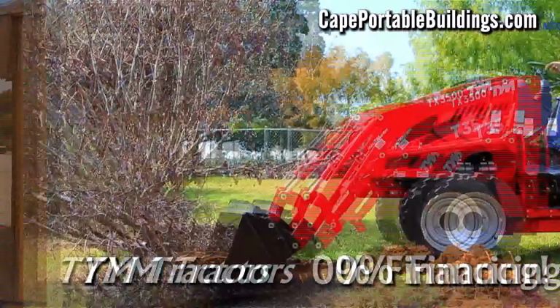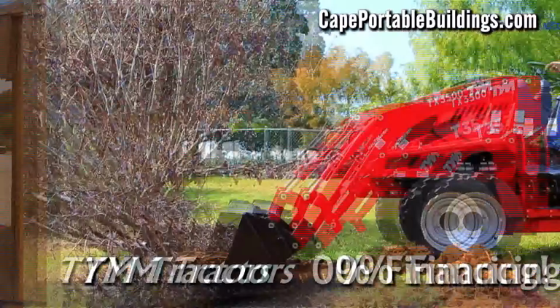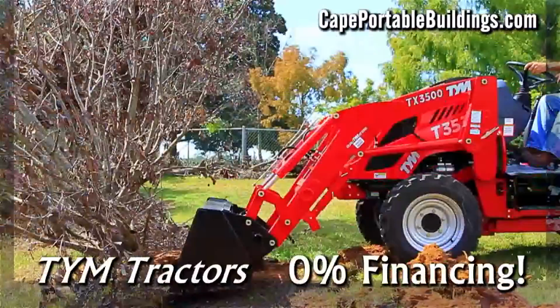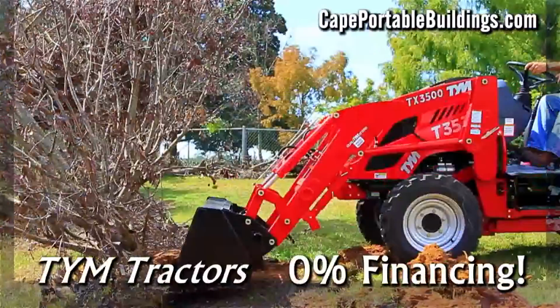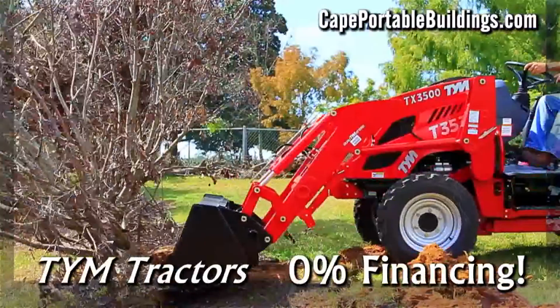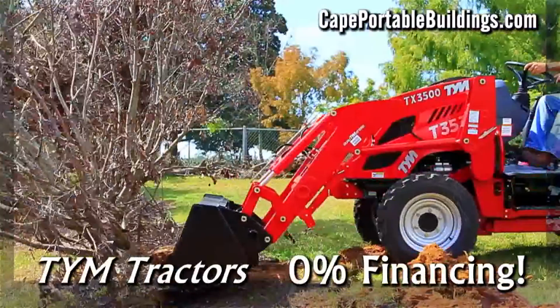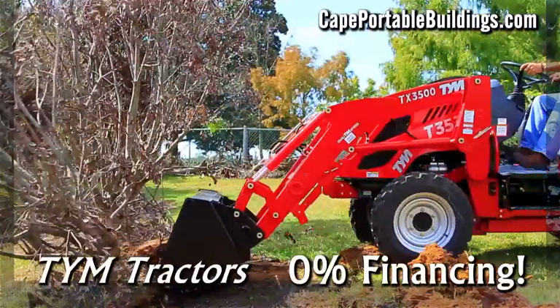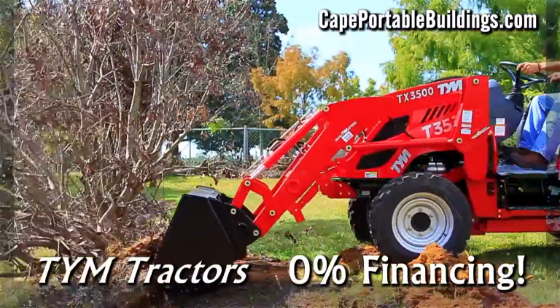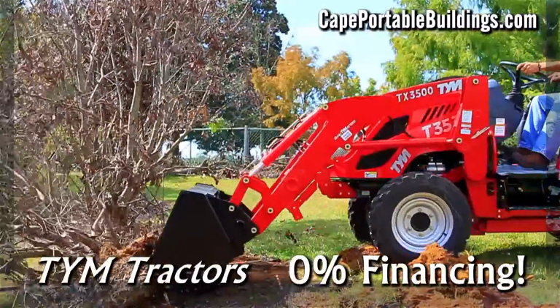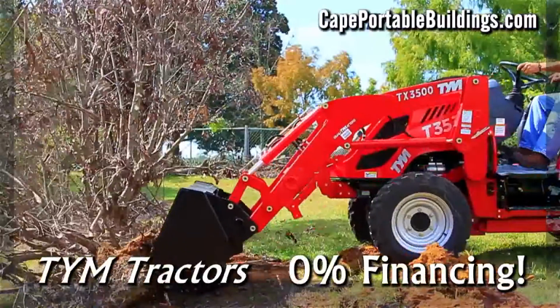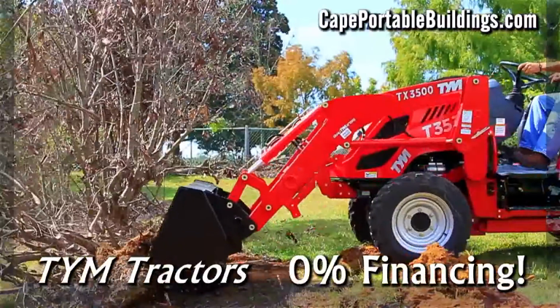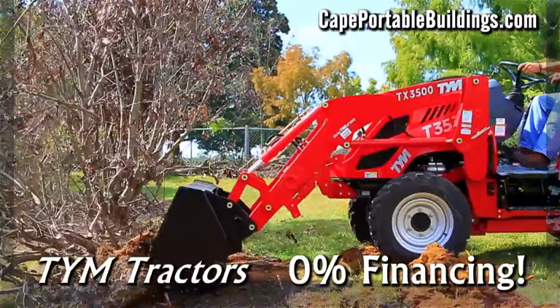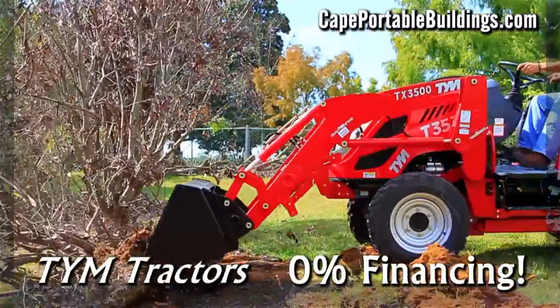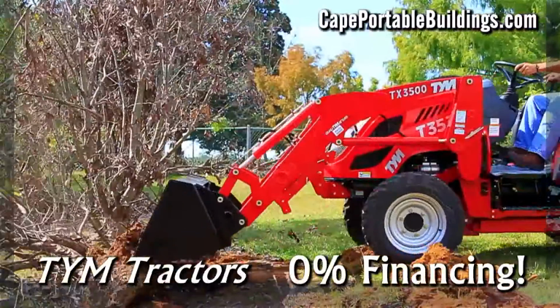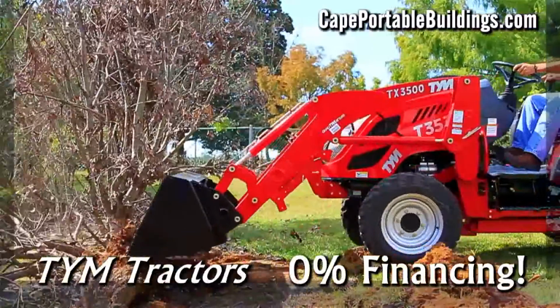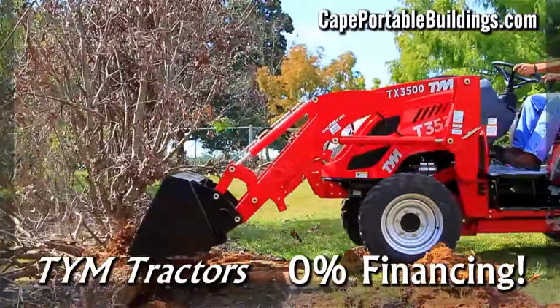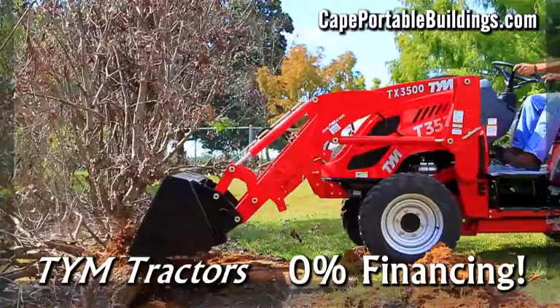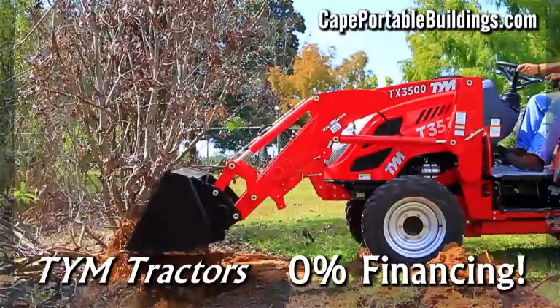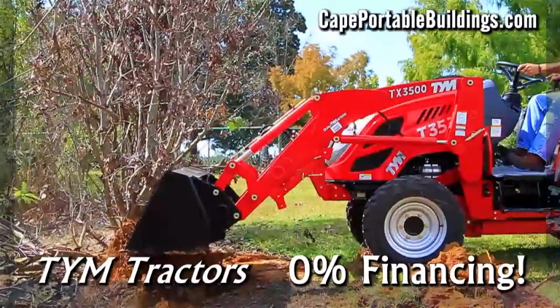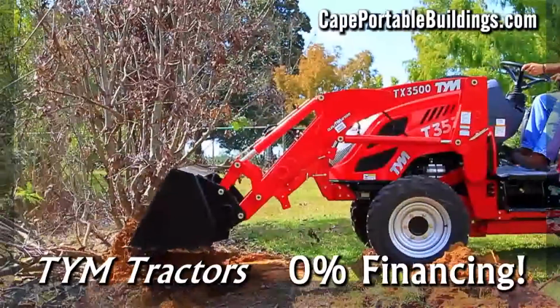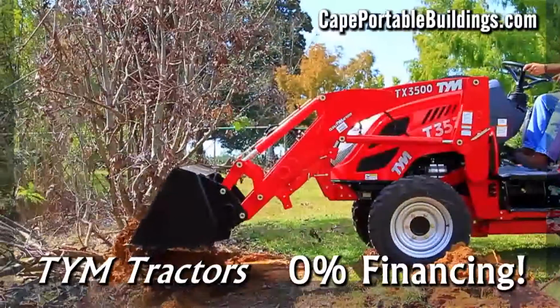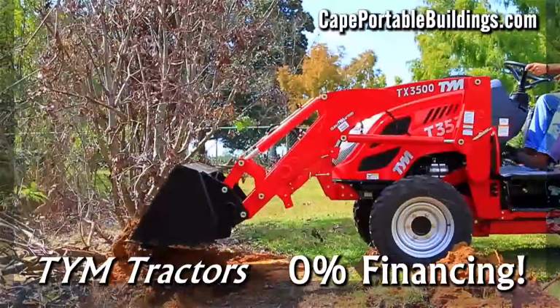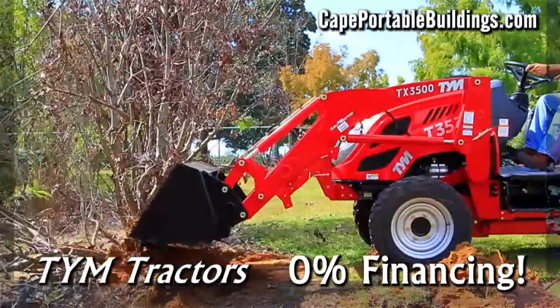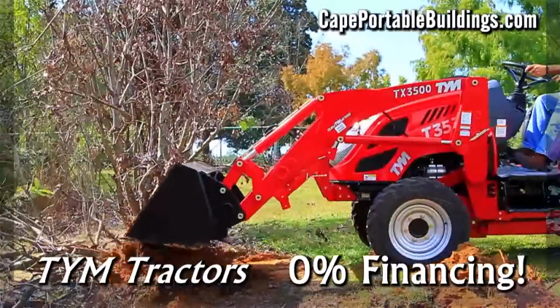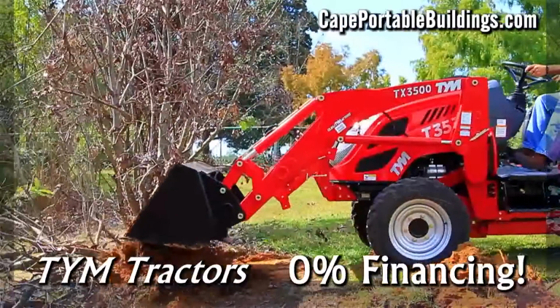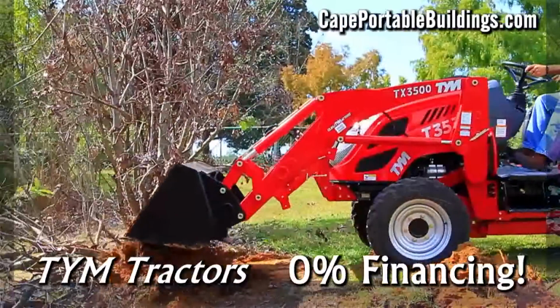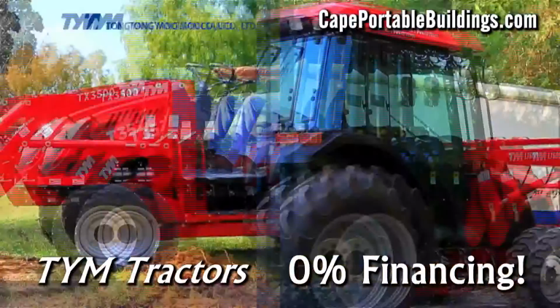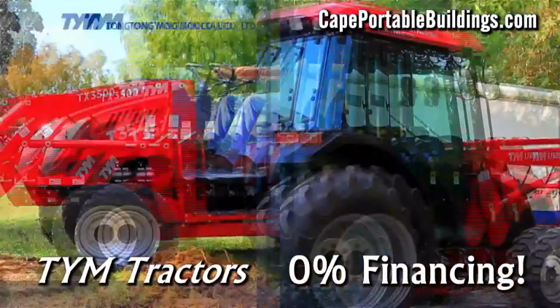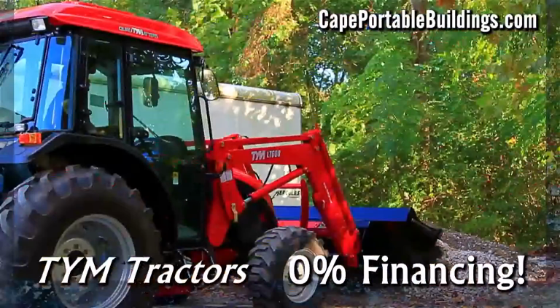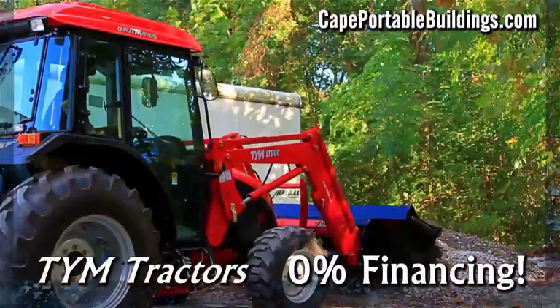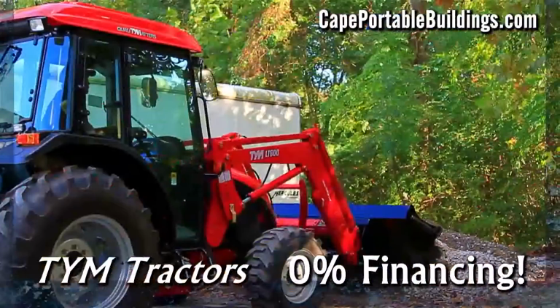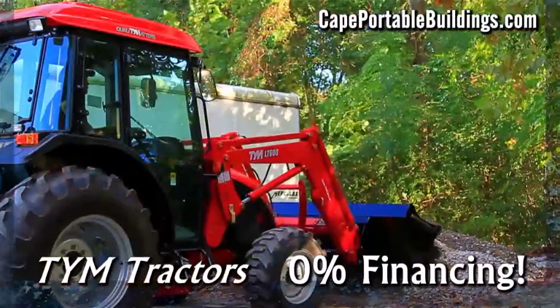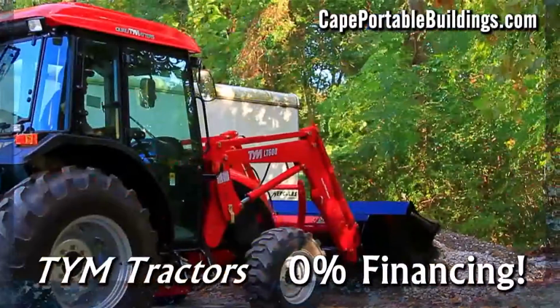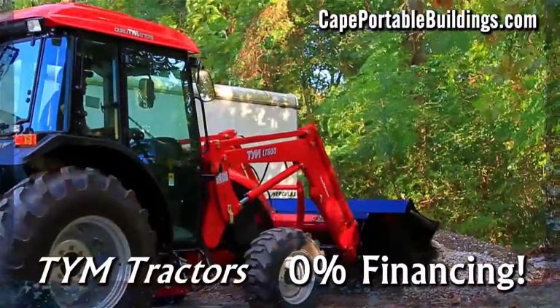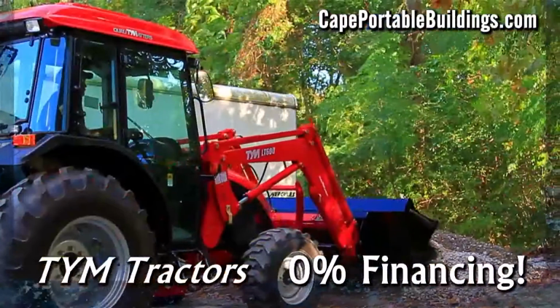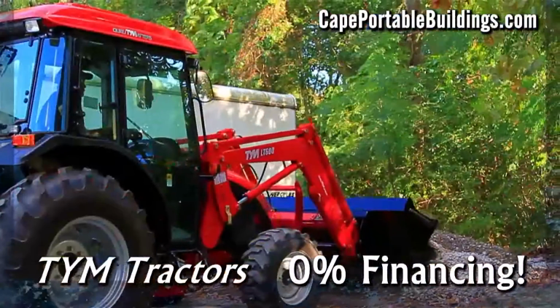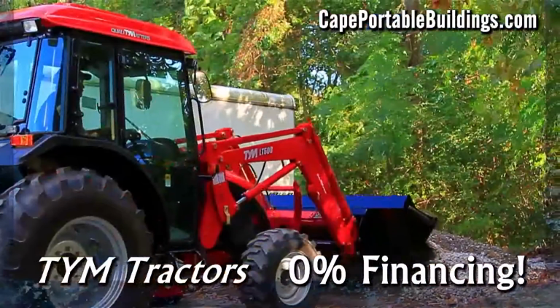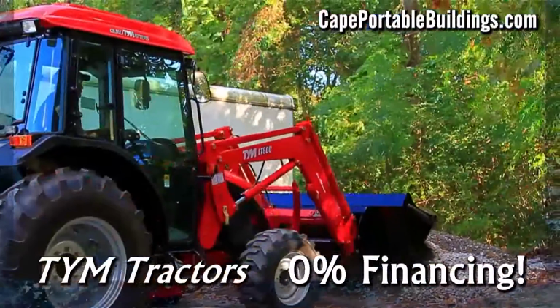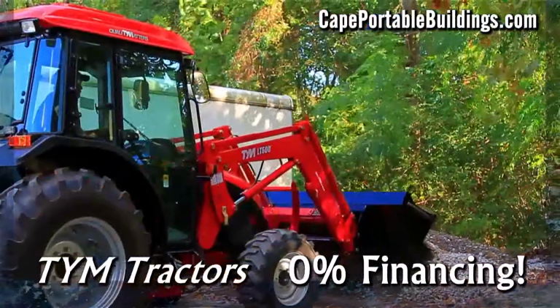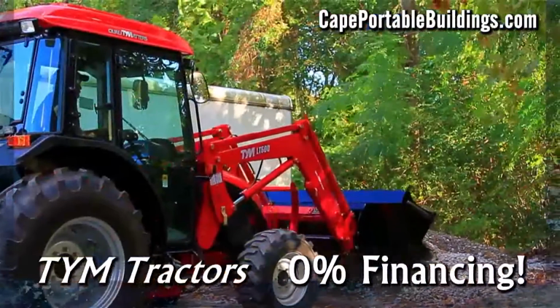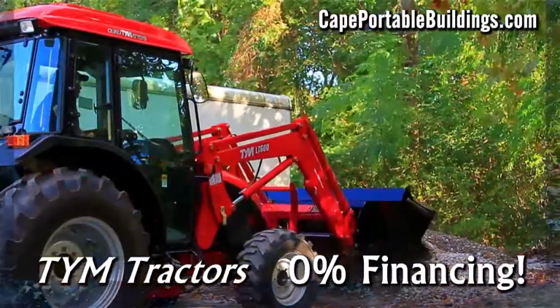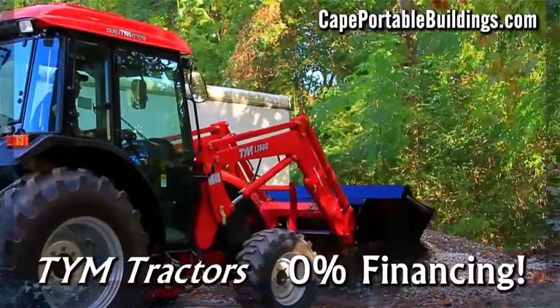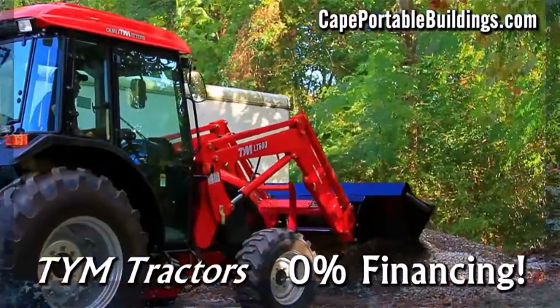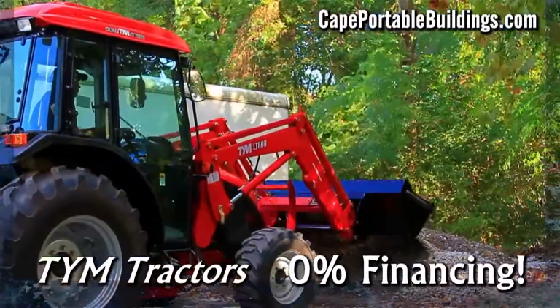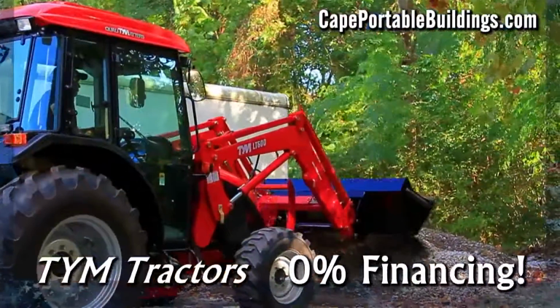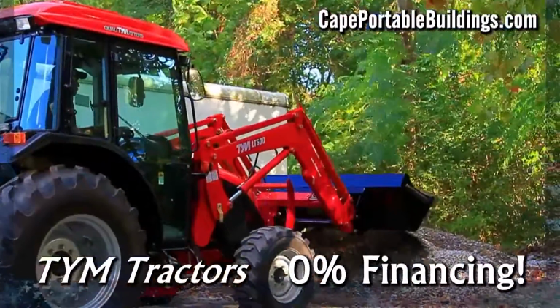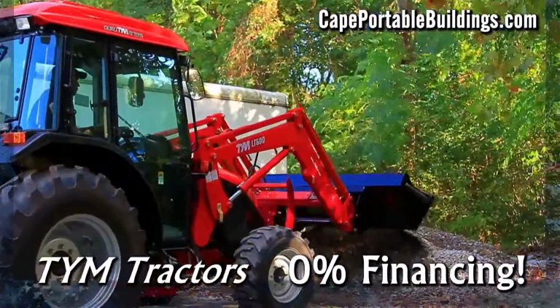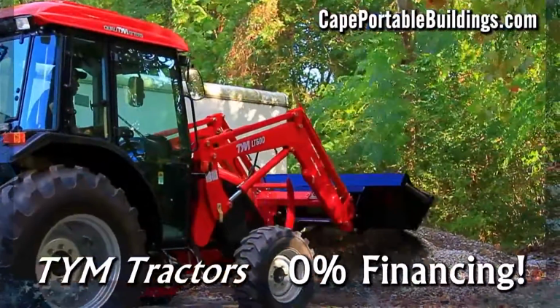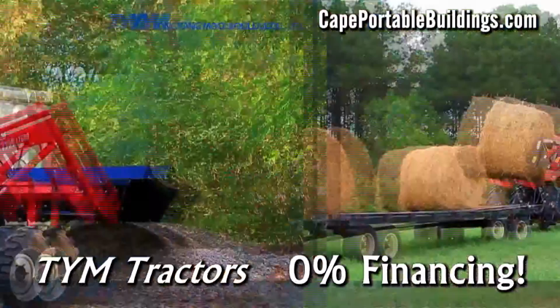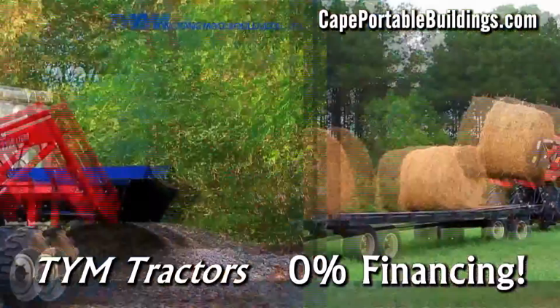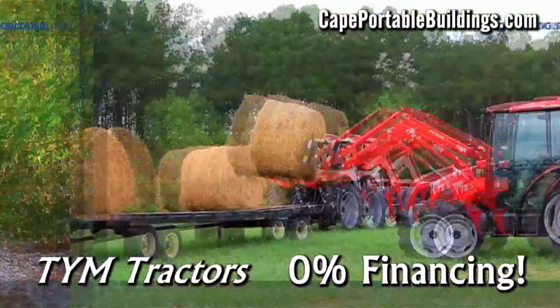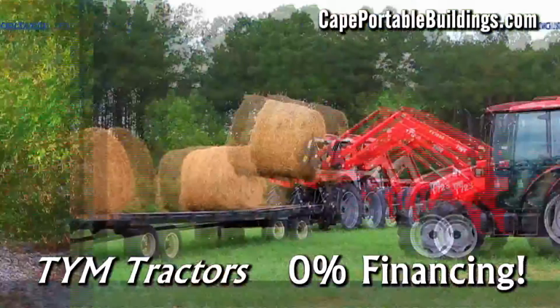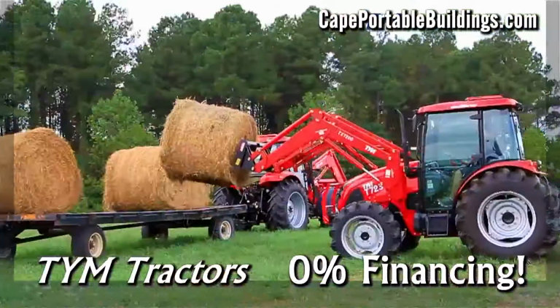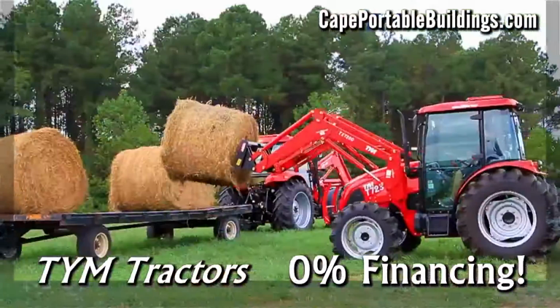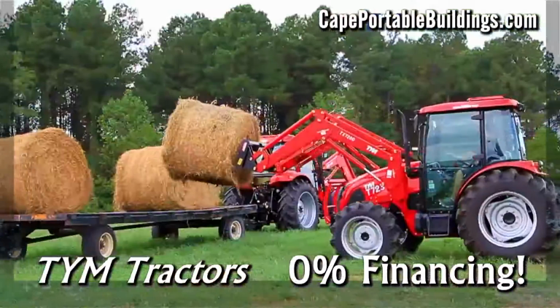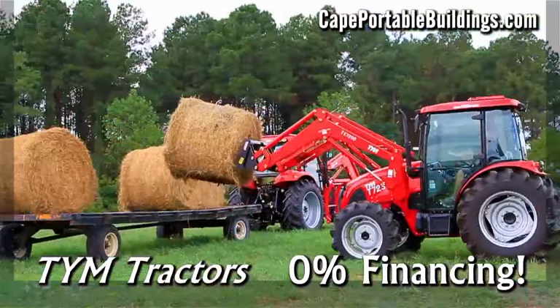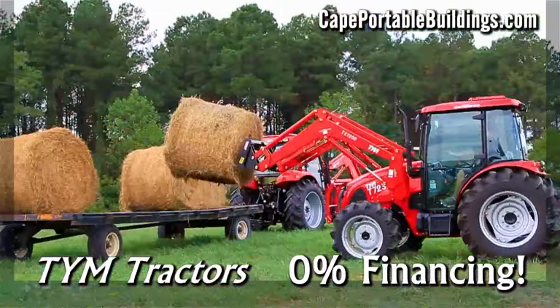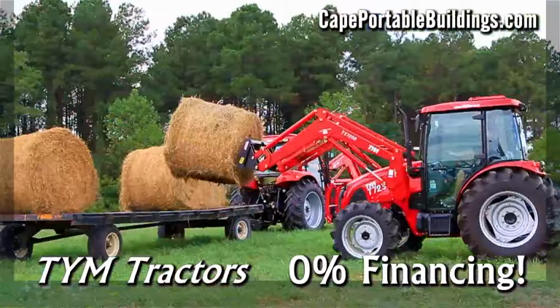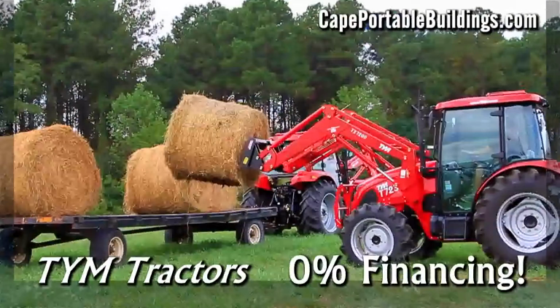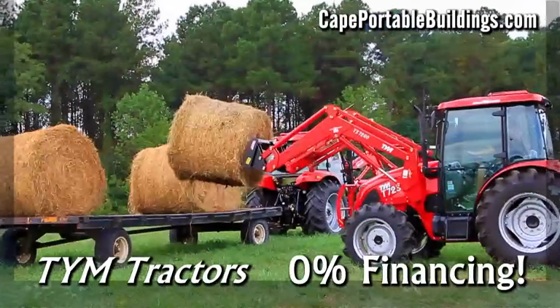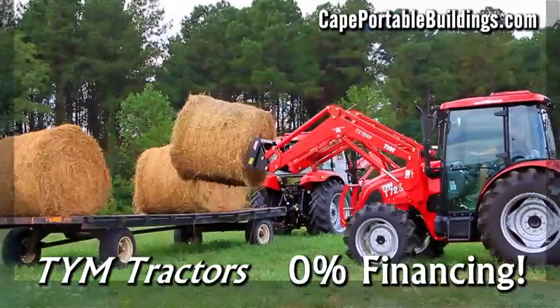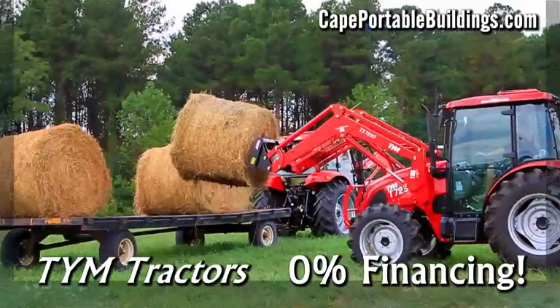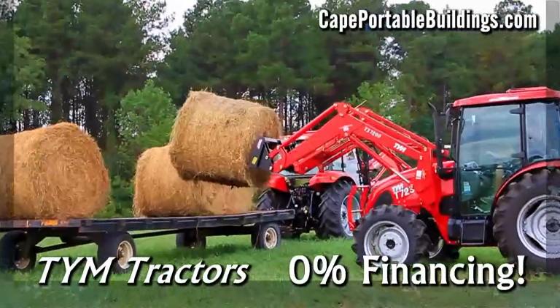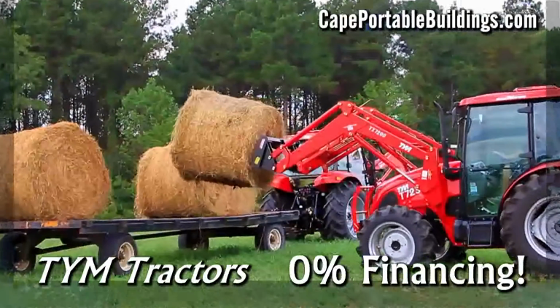PYM Tractors boast the highest-rated, strongest tractor in its class, featuring the best diesel engines, 4x4, and loaders.